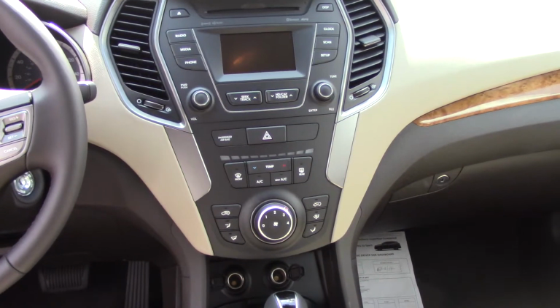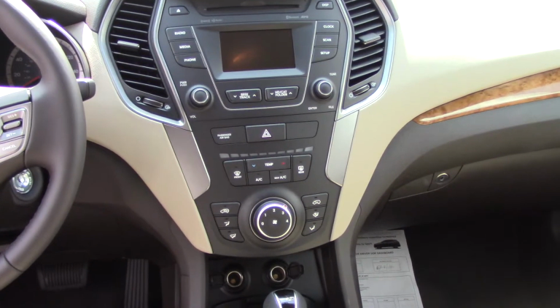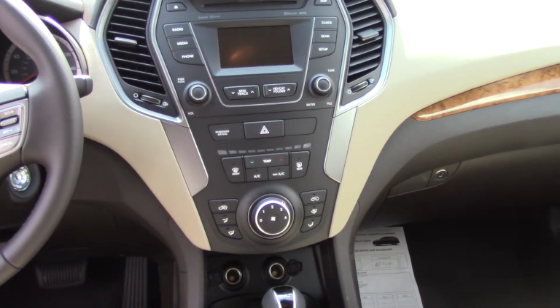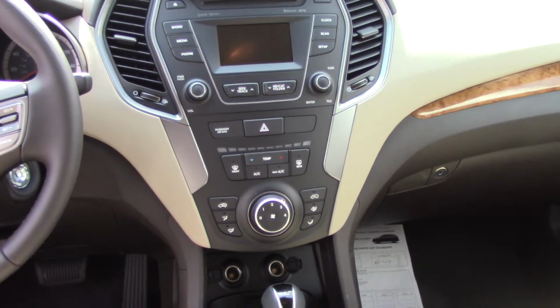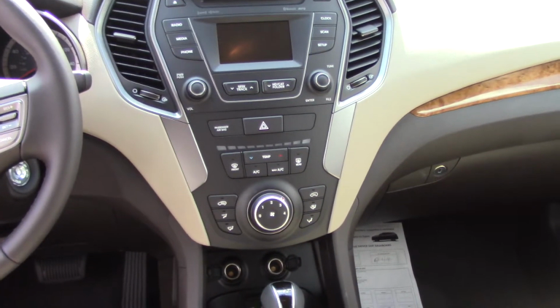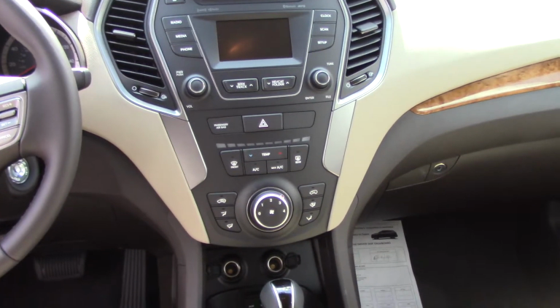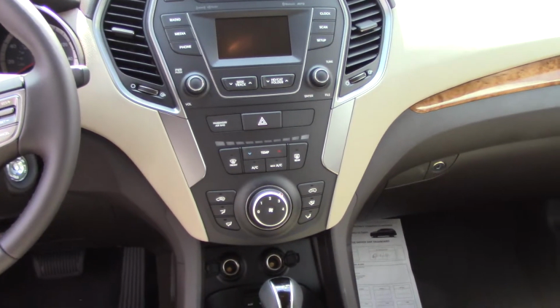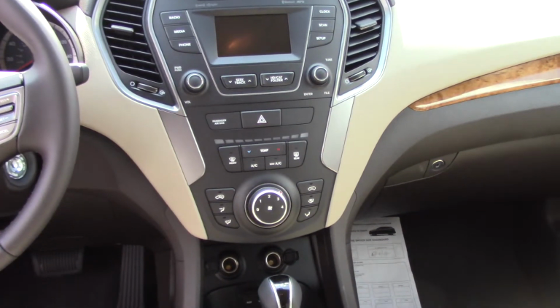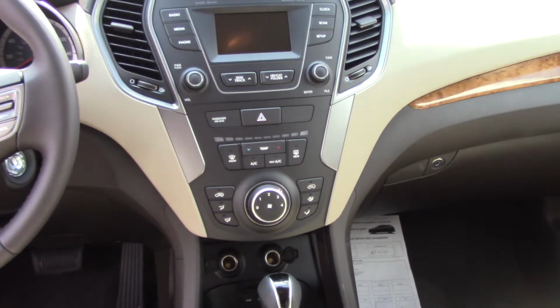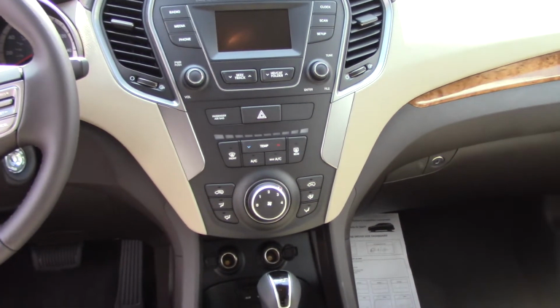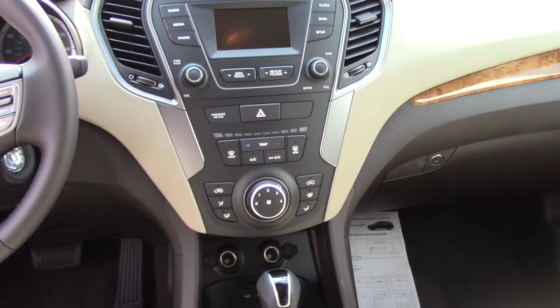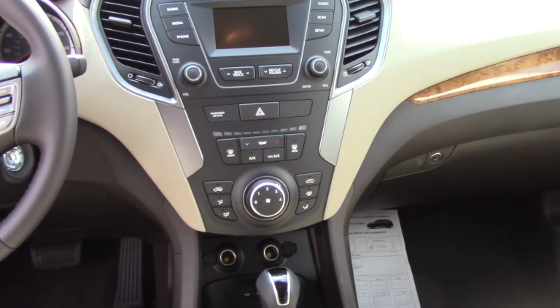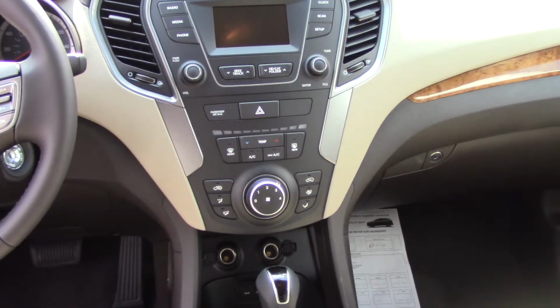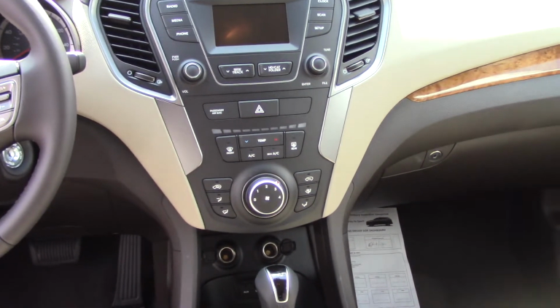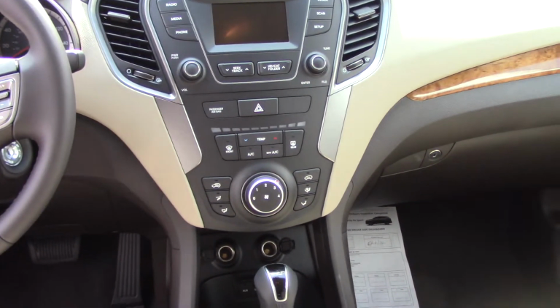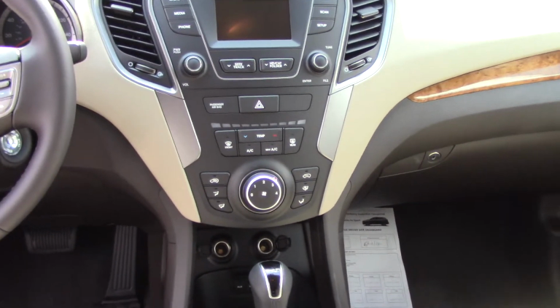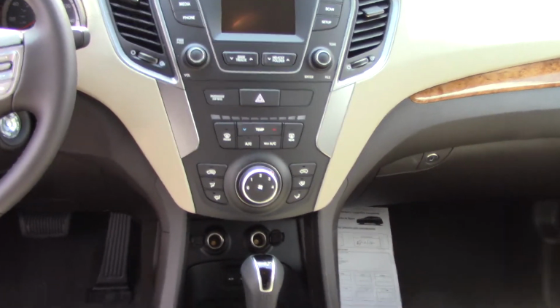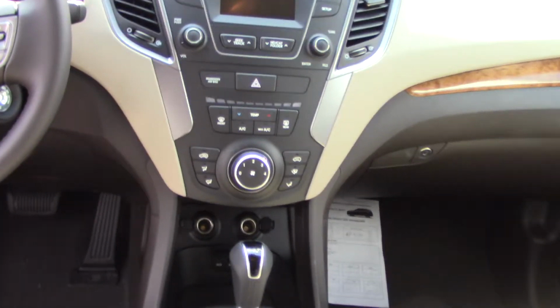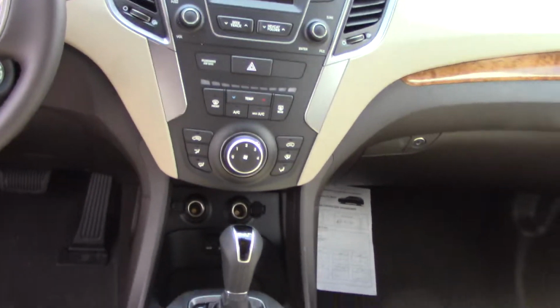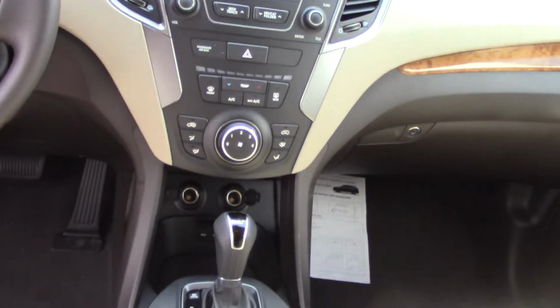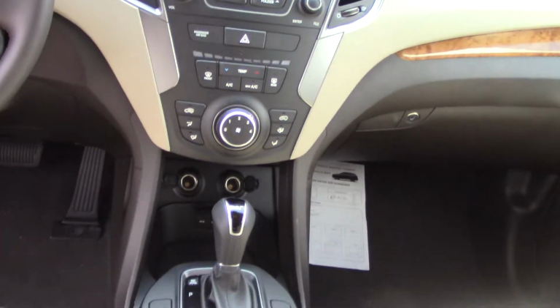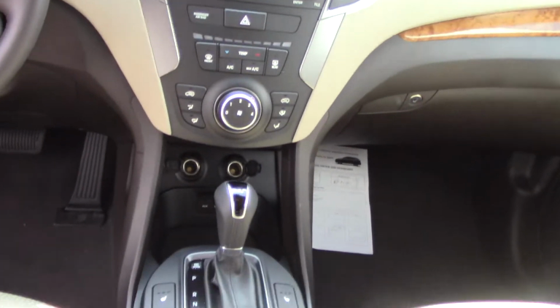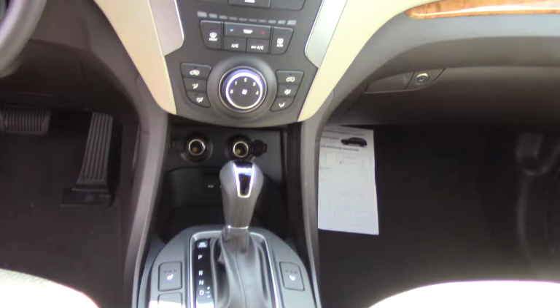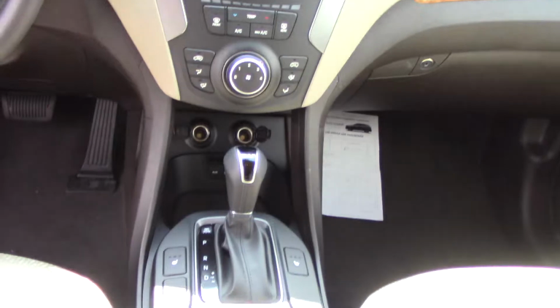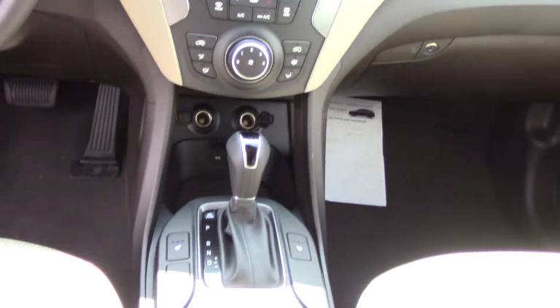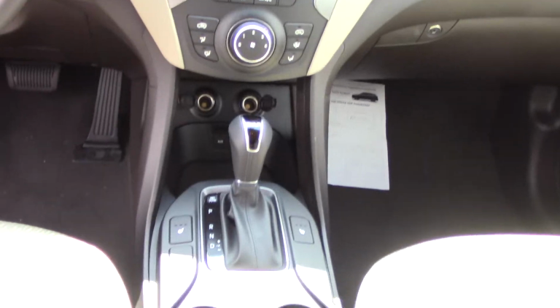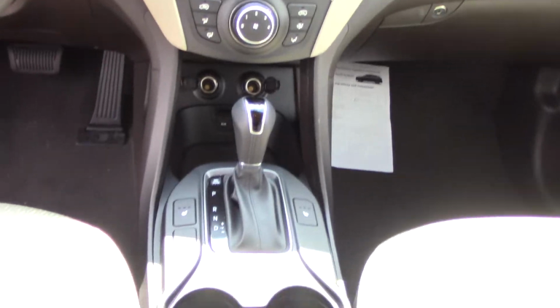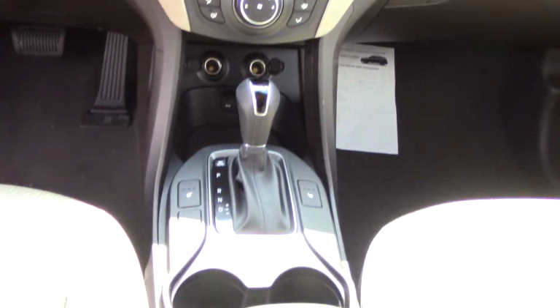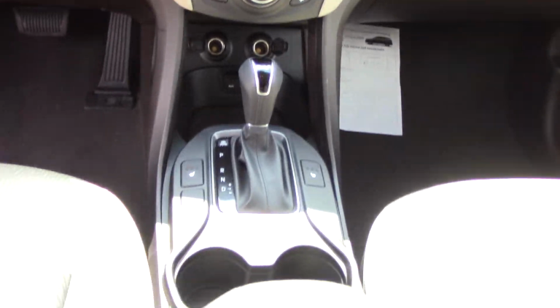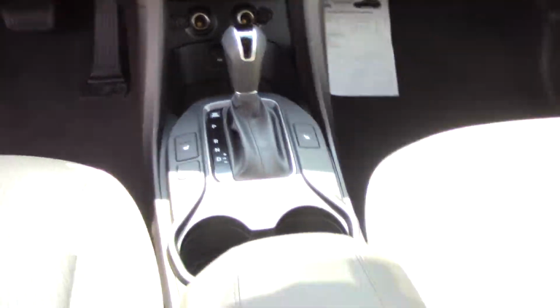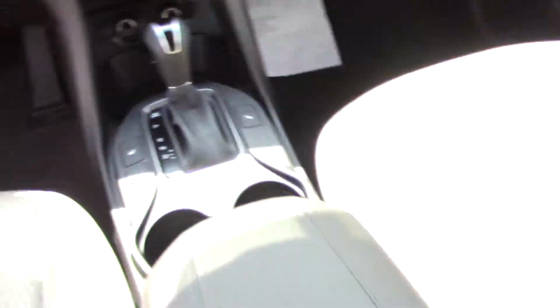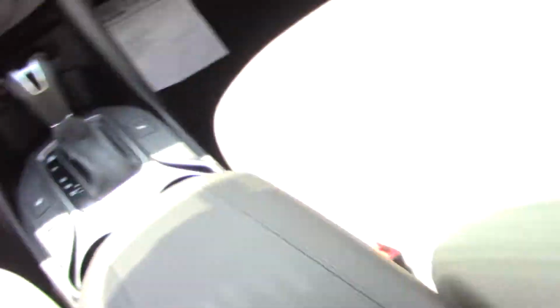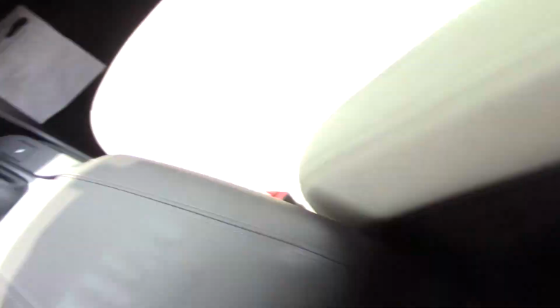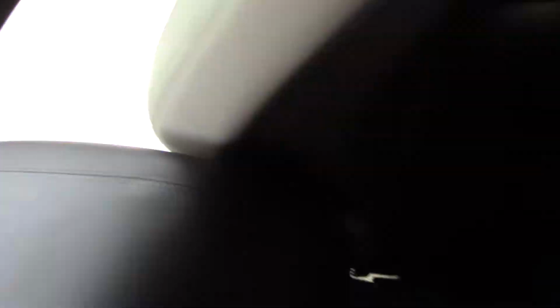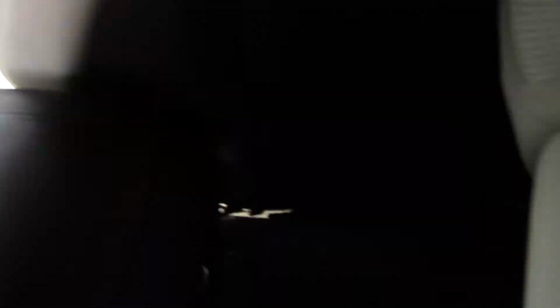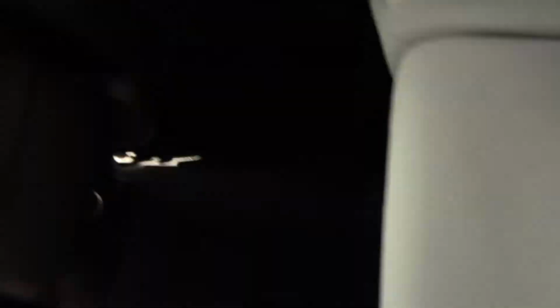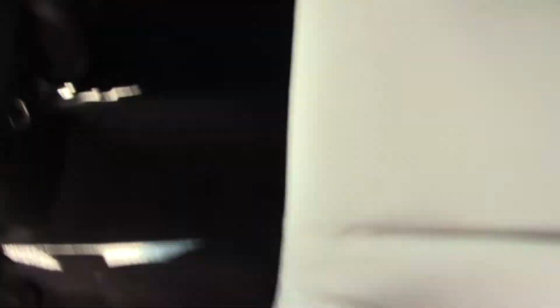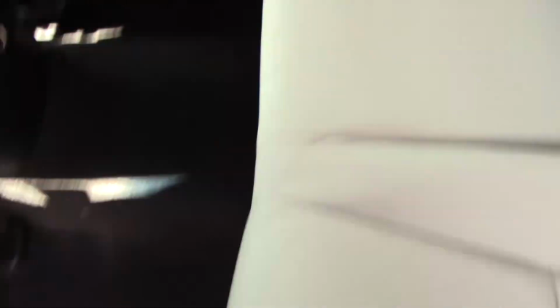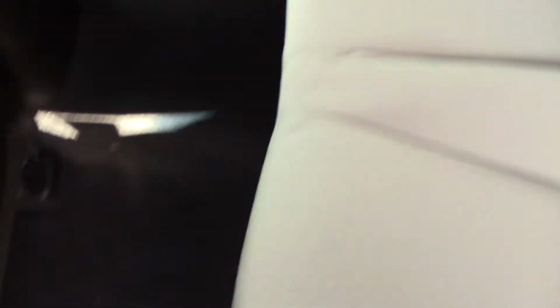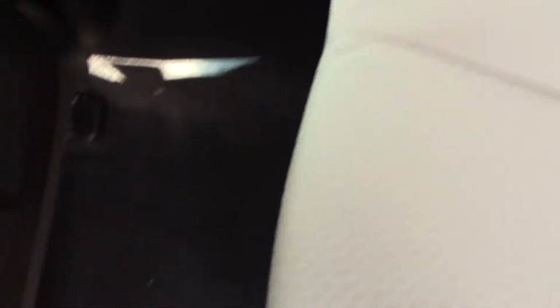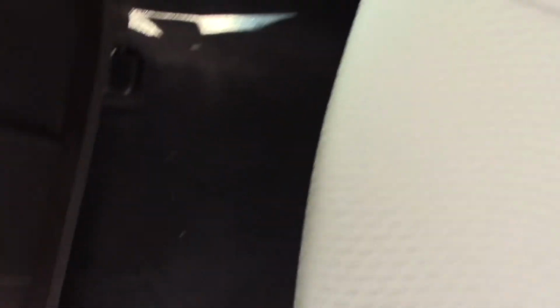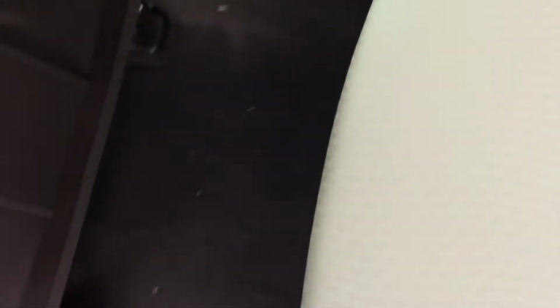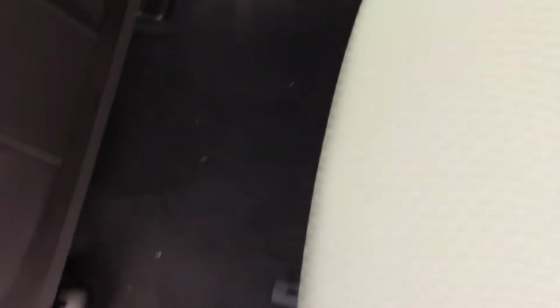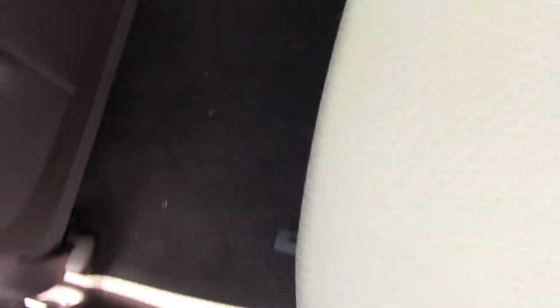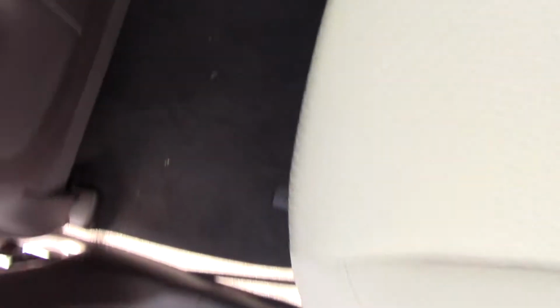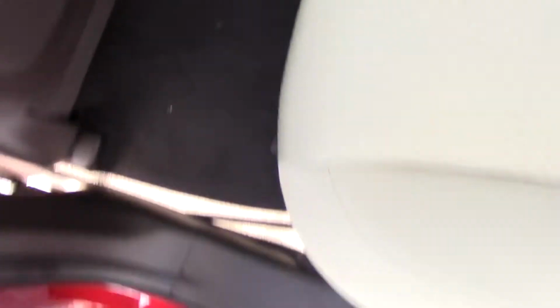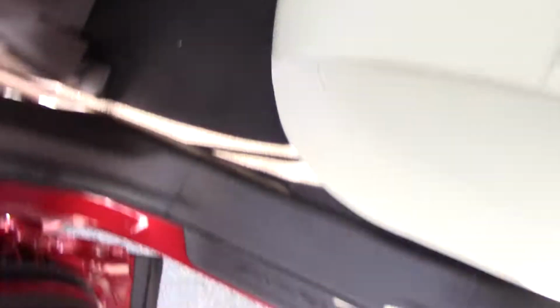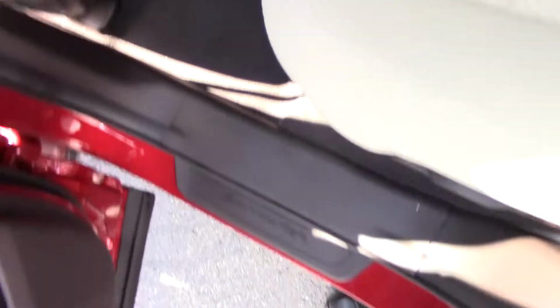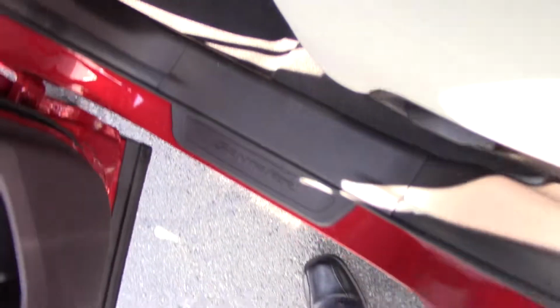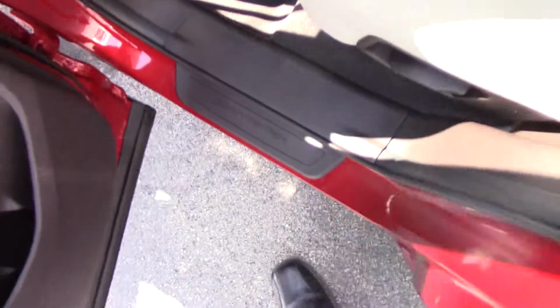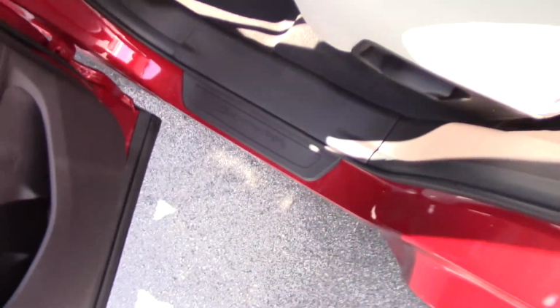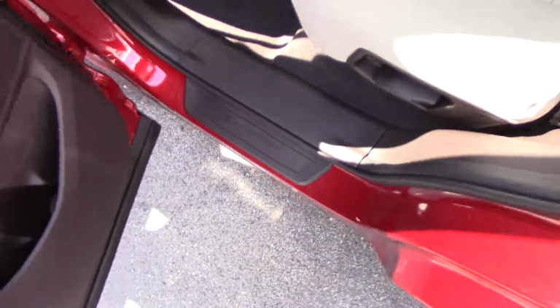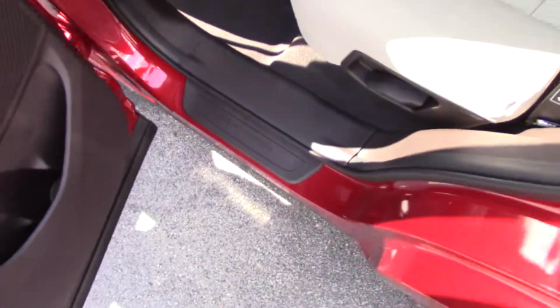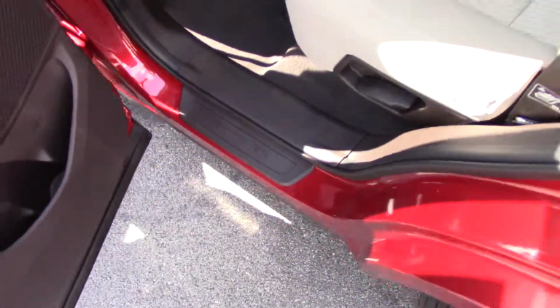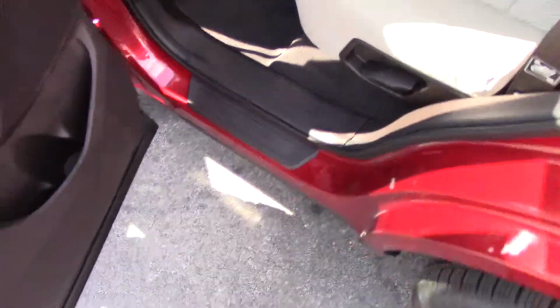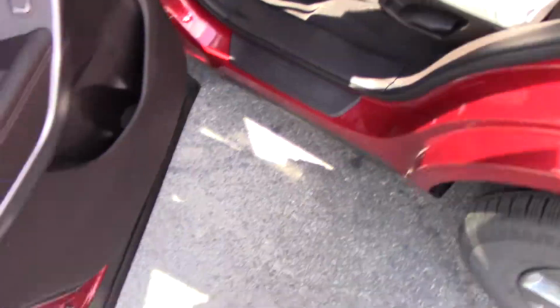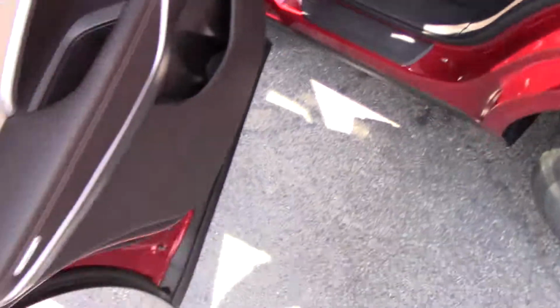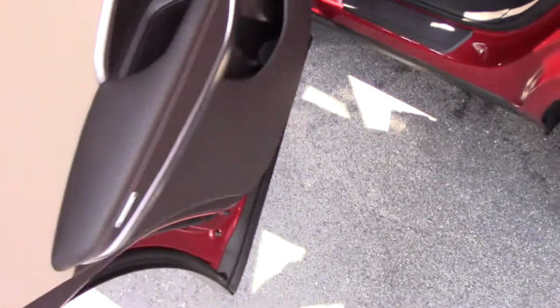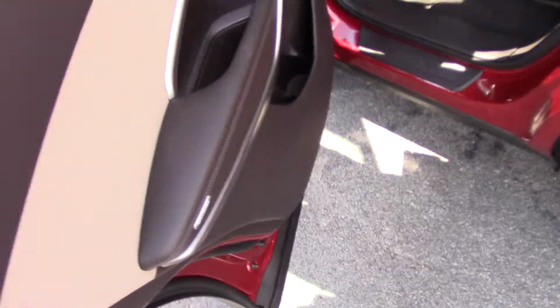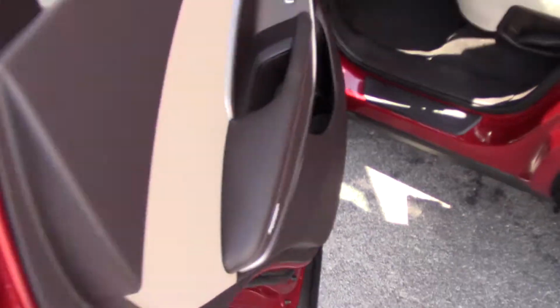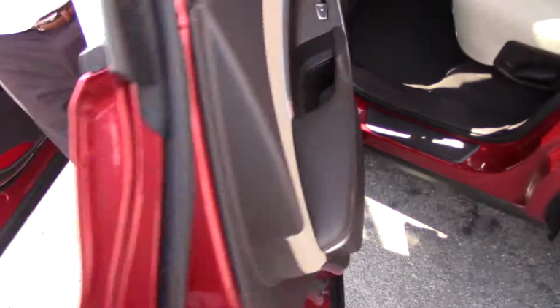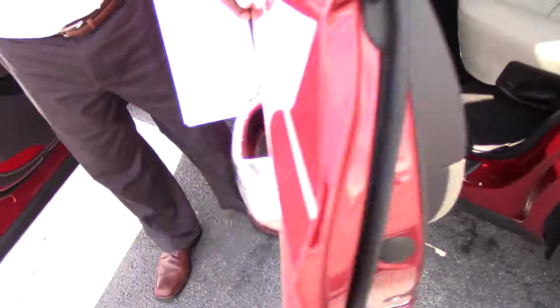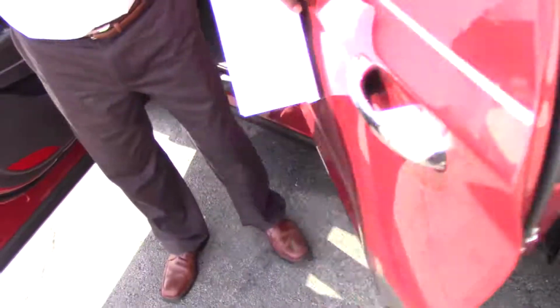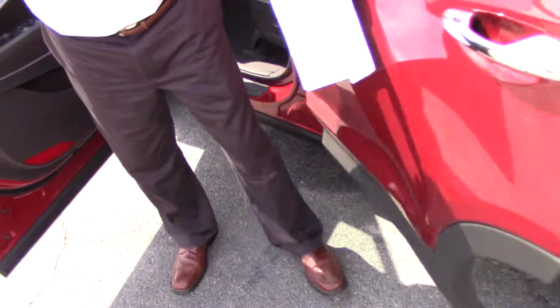We've got hill assist, traction control — a lot of features in this vehicle I know that you'll like, and a lot of conveniences as well.